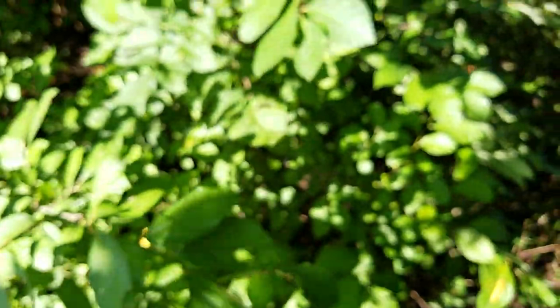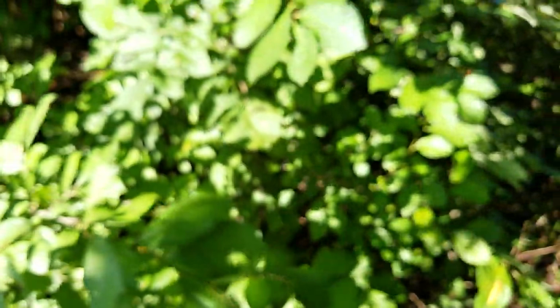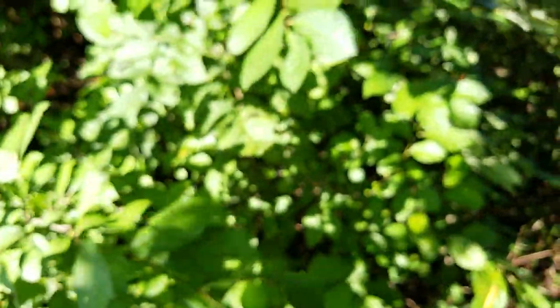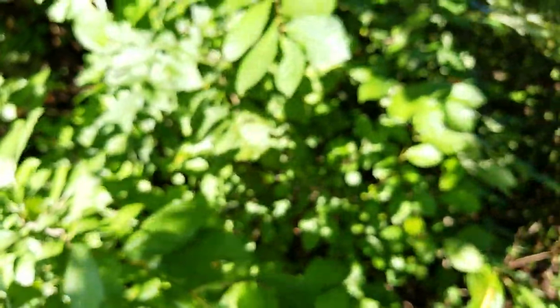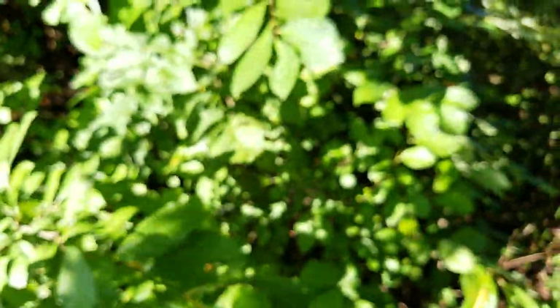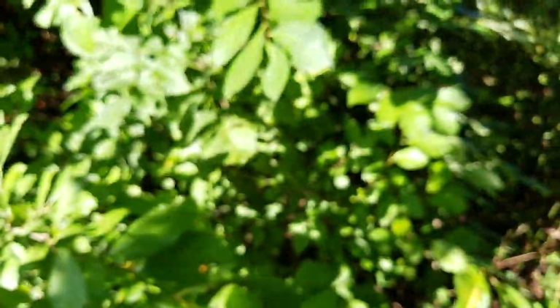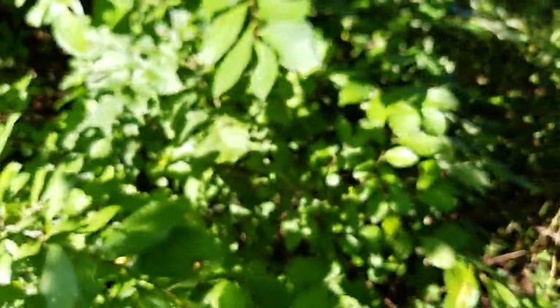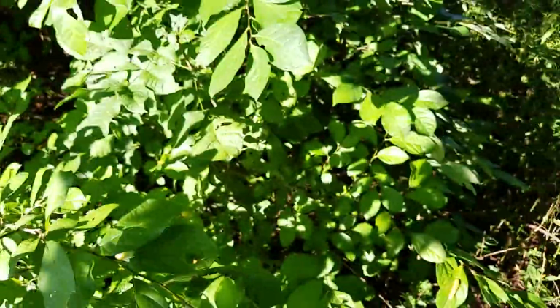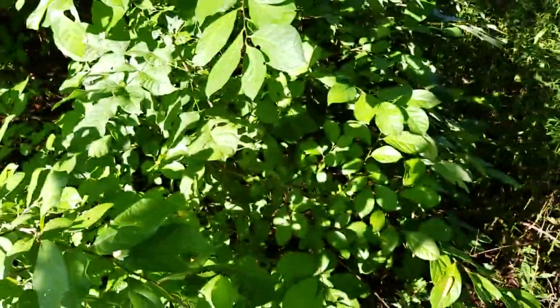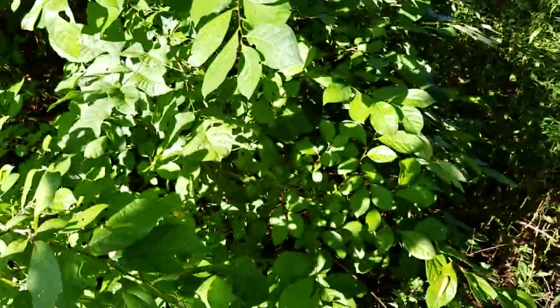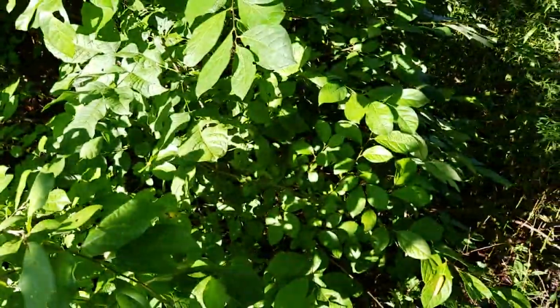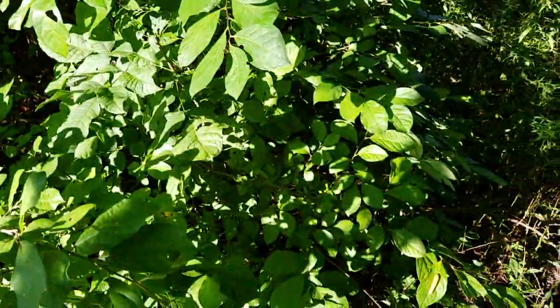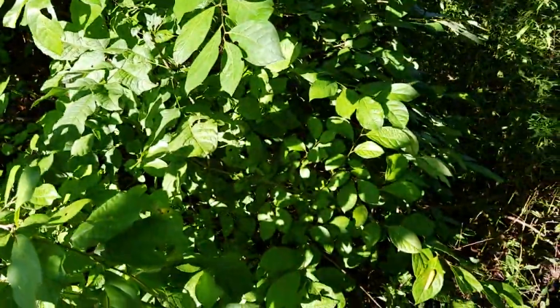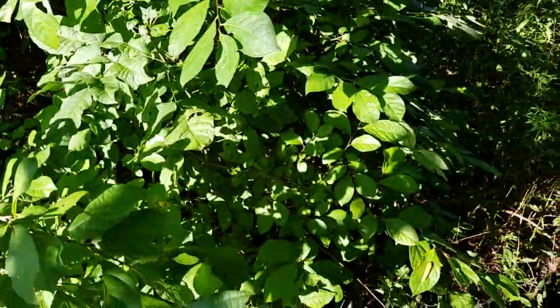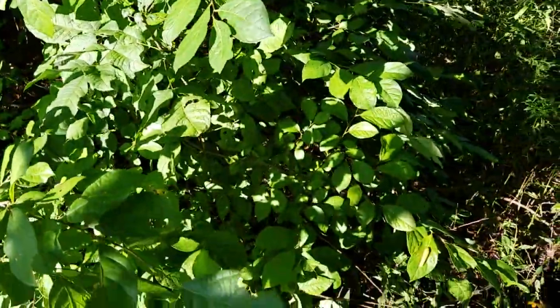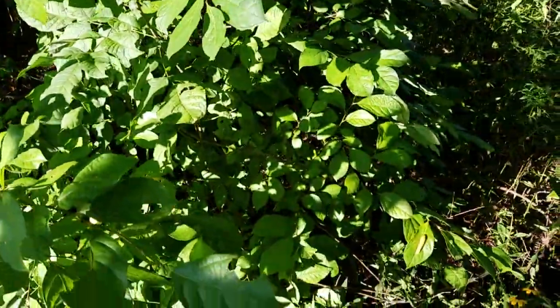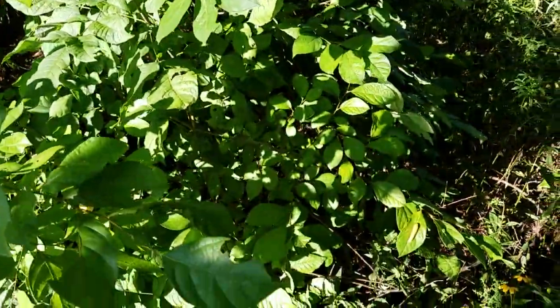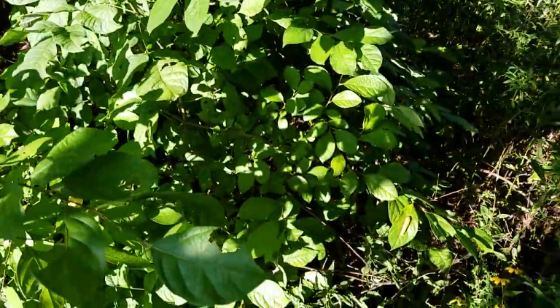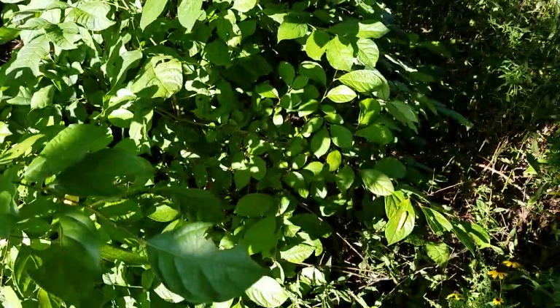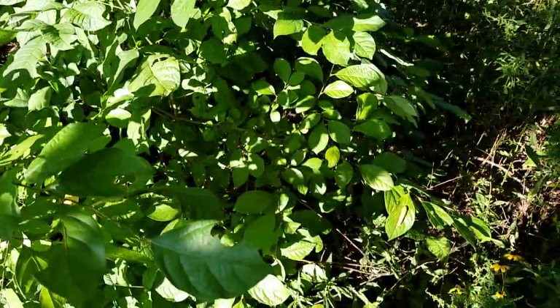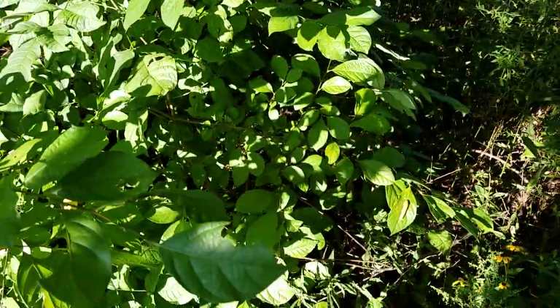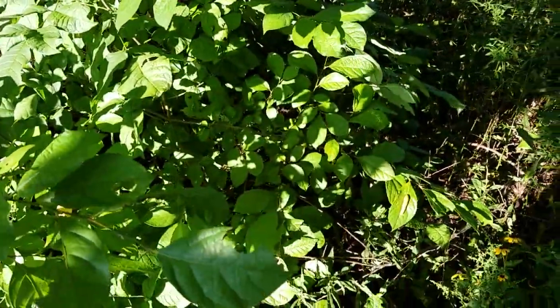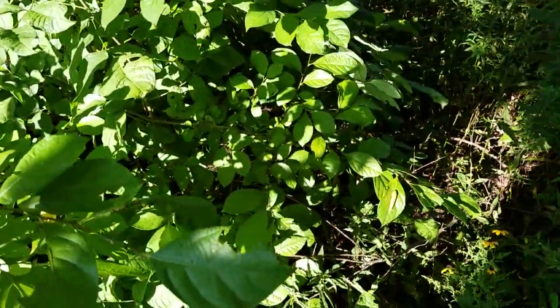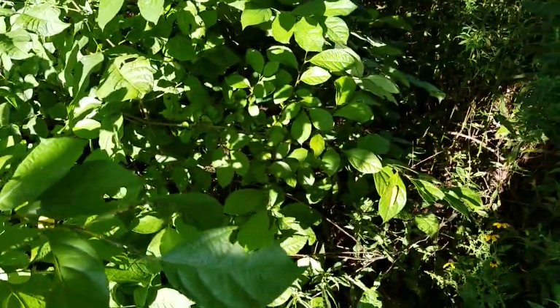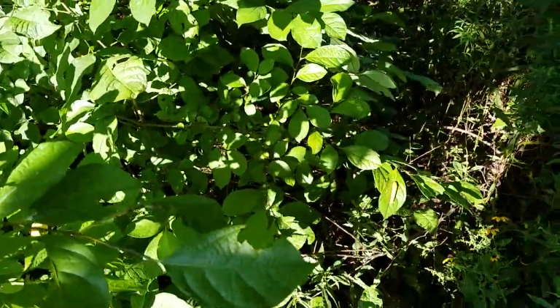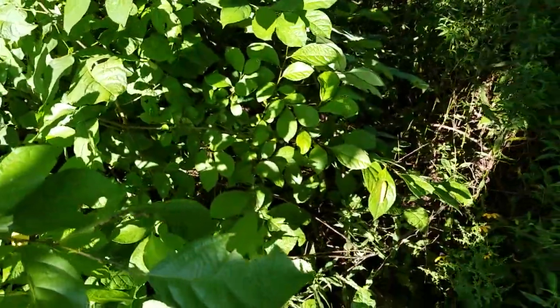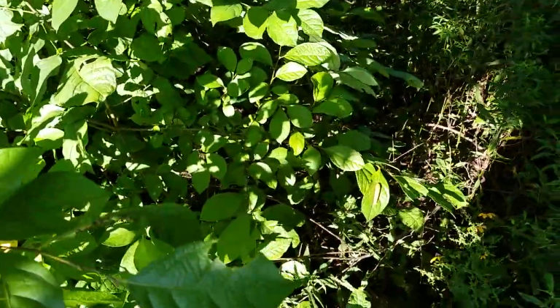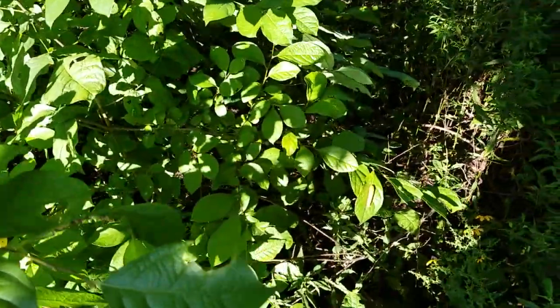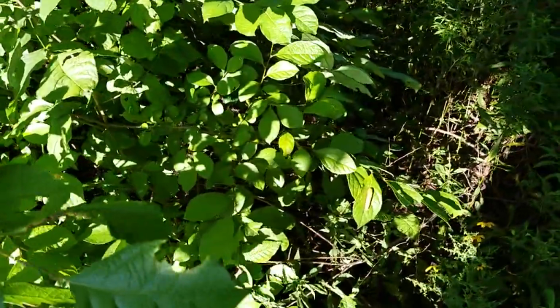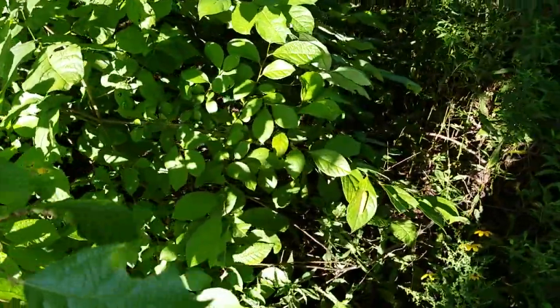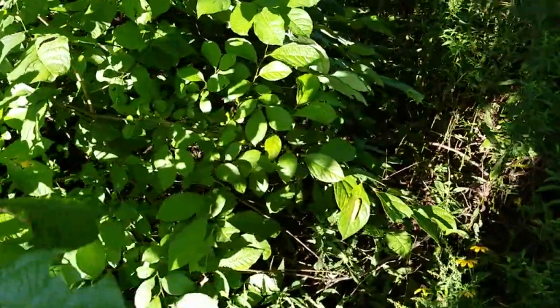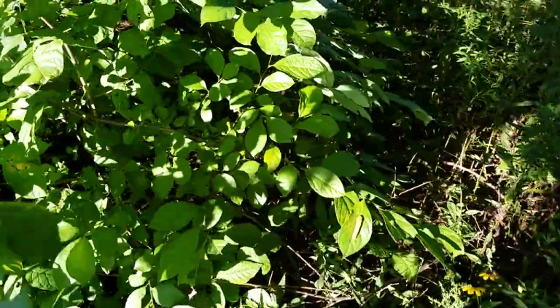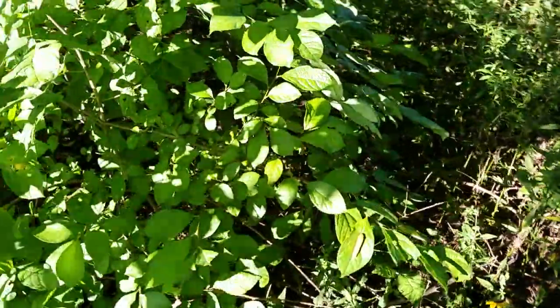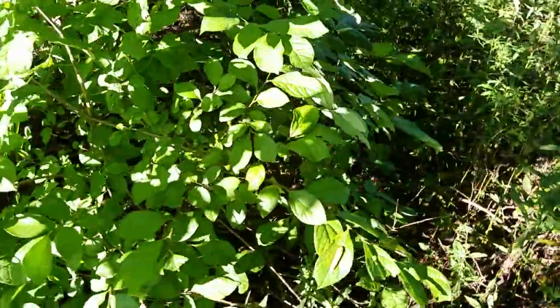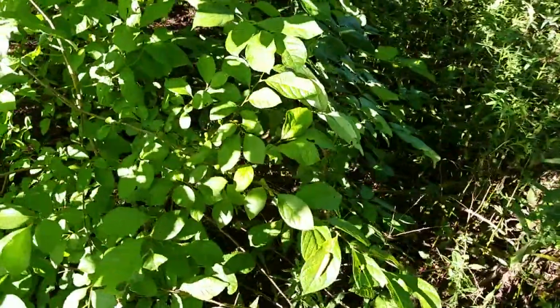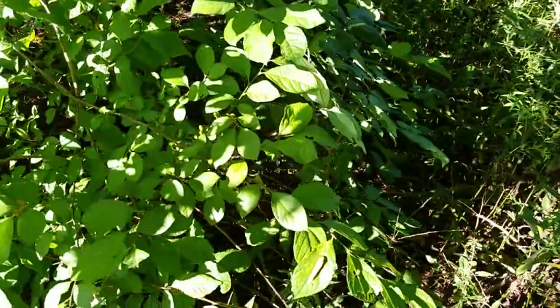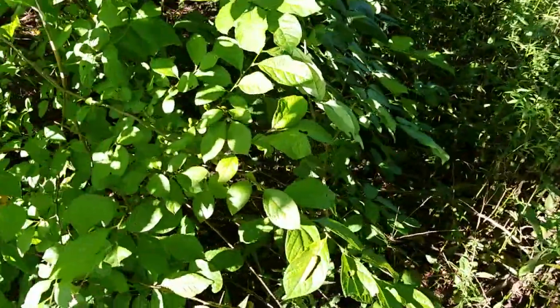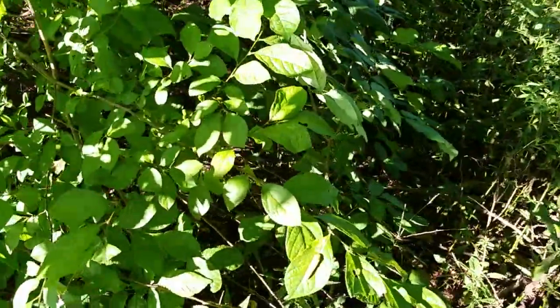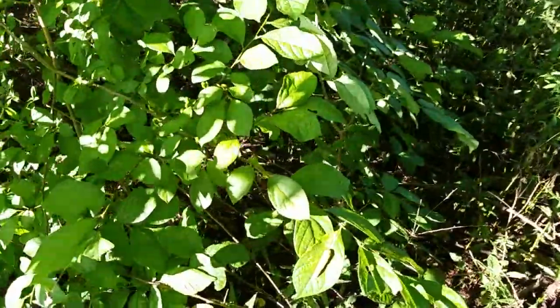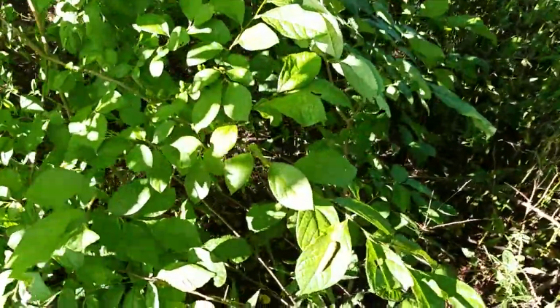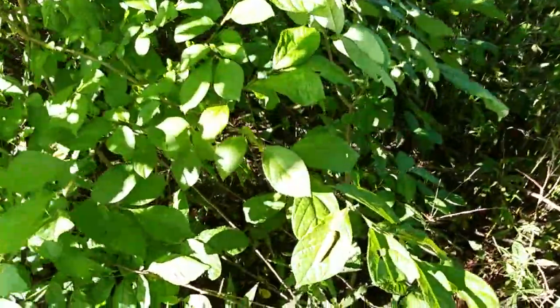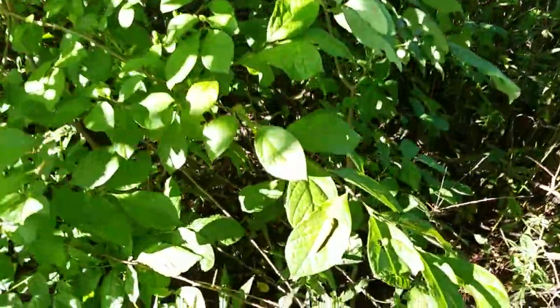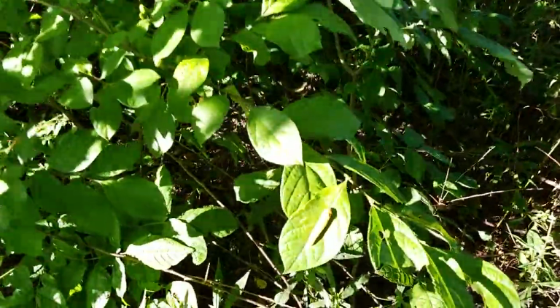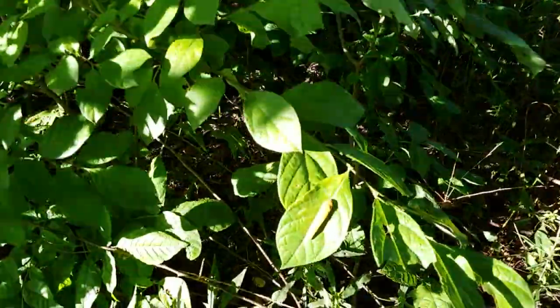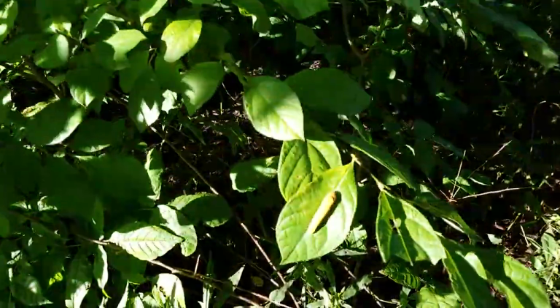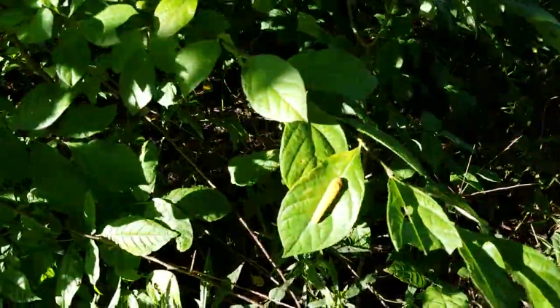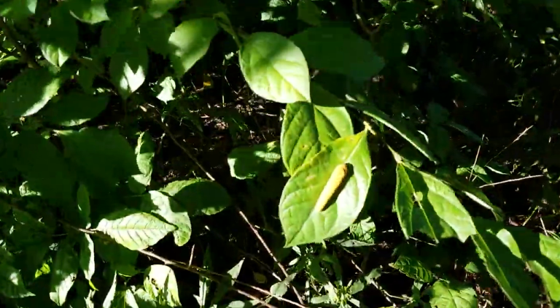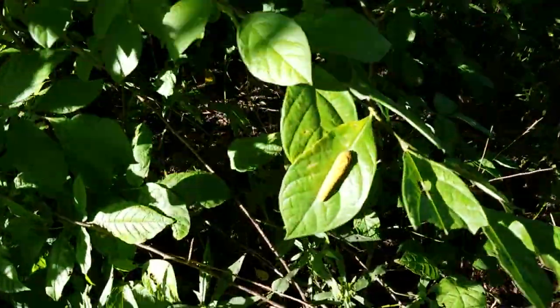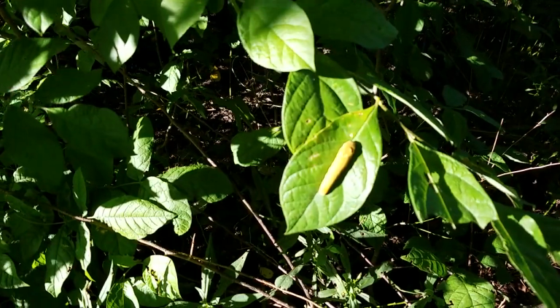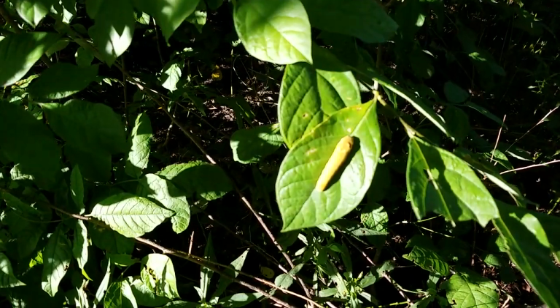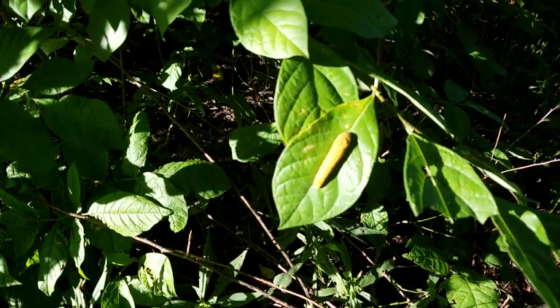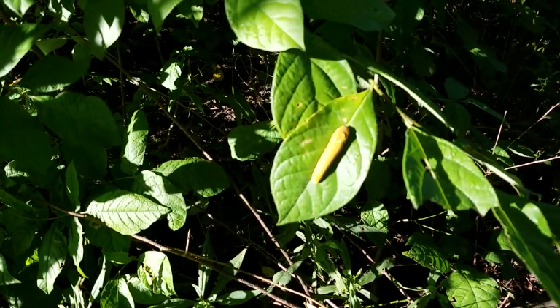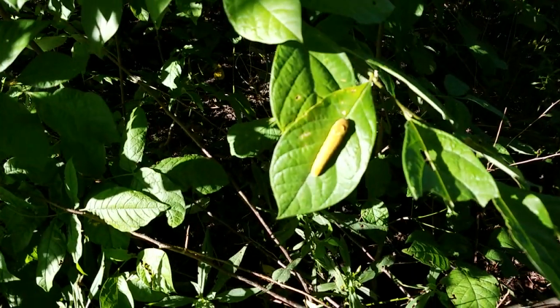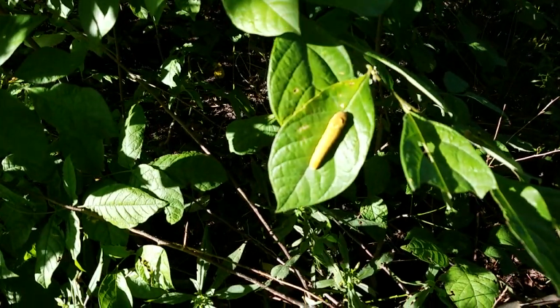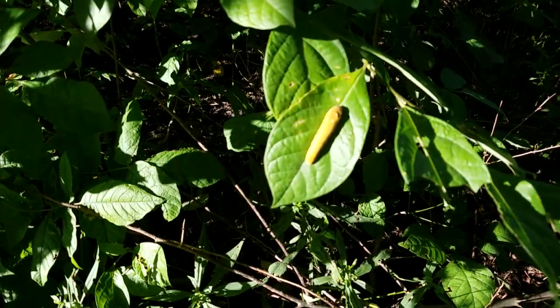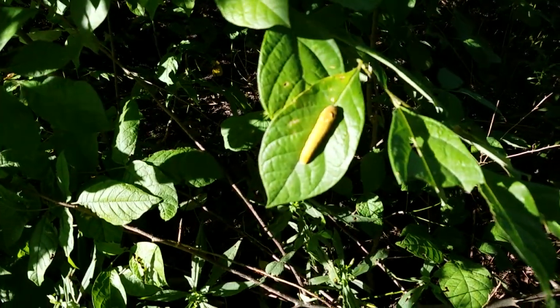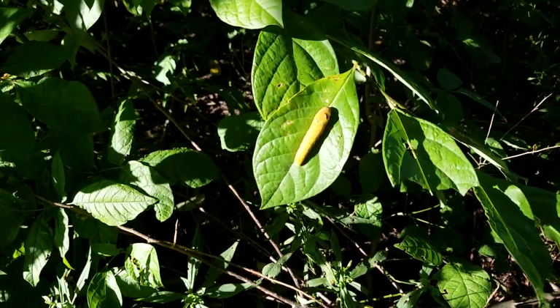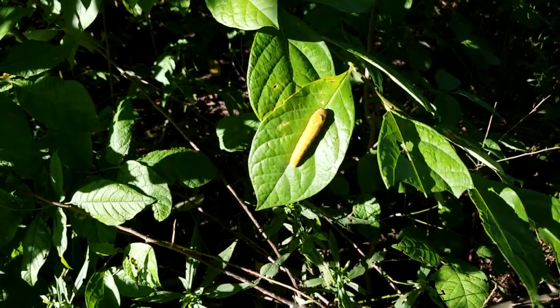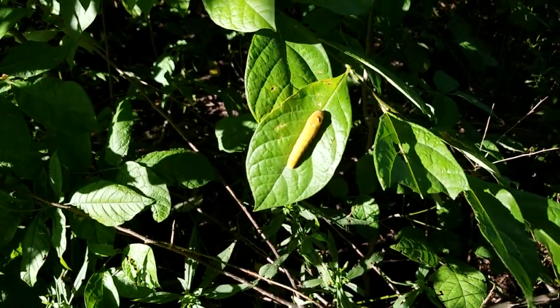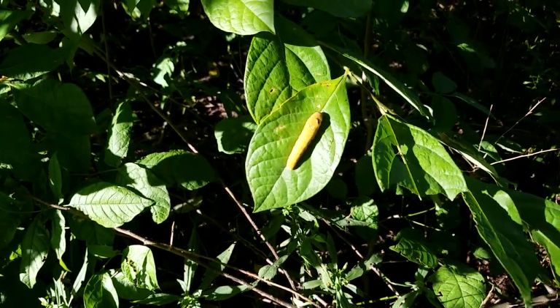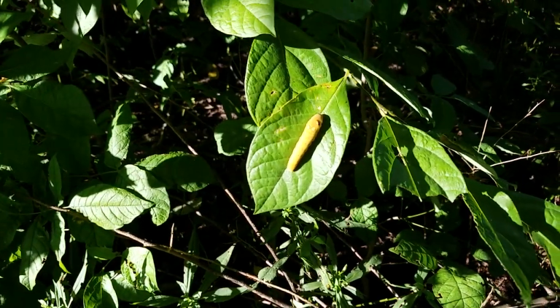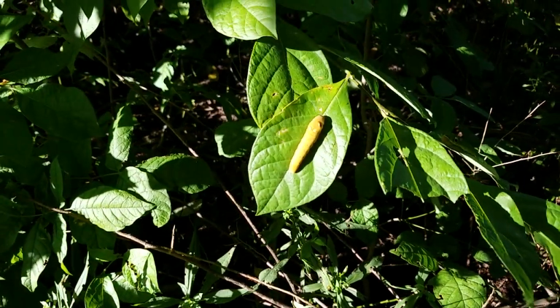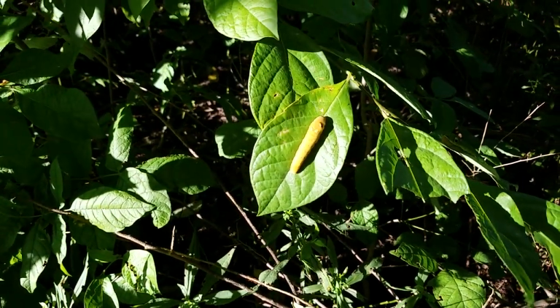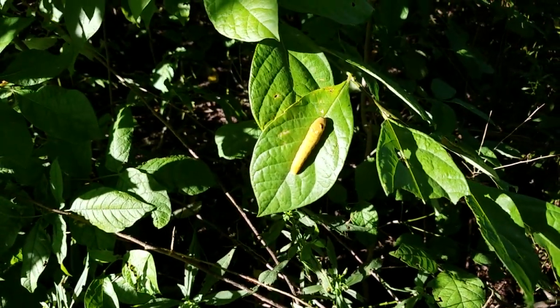So that's our caterpillar rescue for 2018. There will probably be more, but this one is really, really exciting.